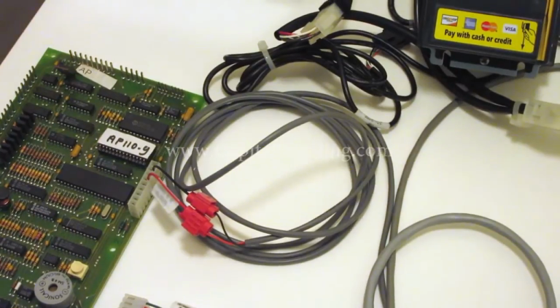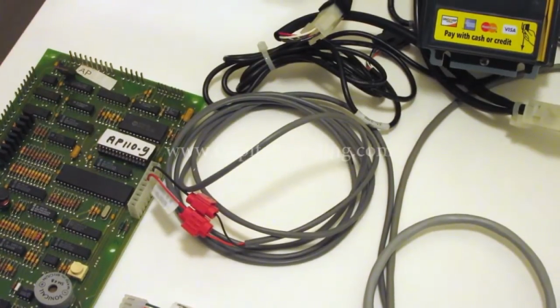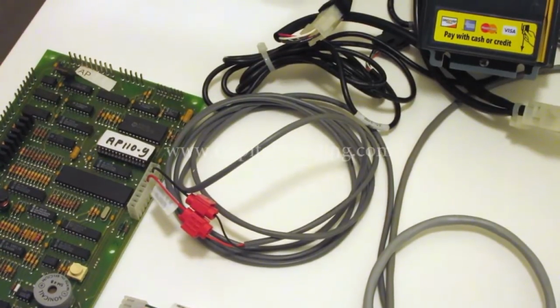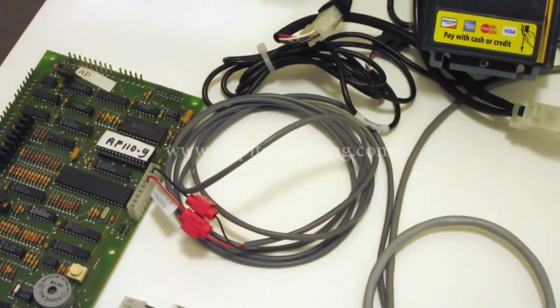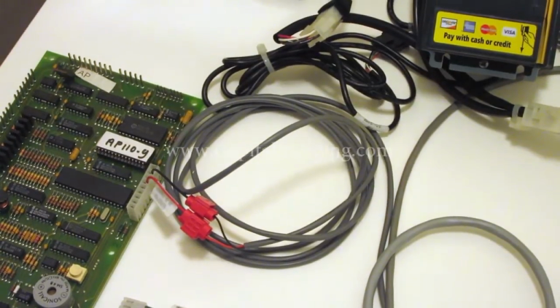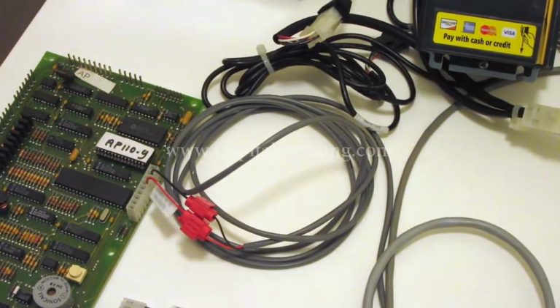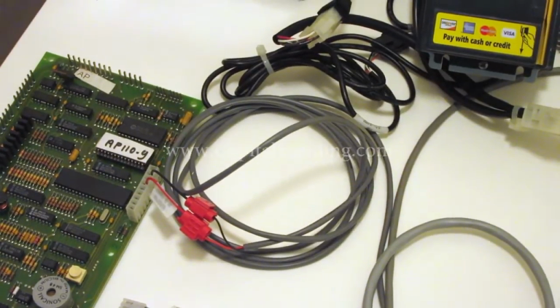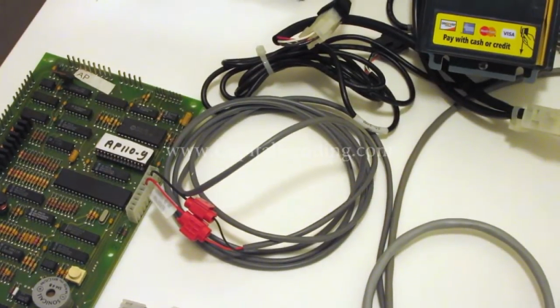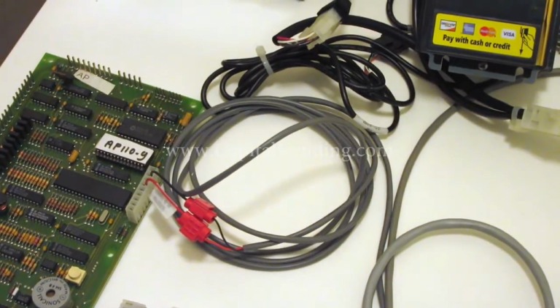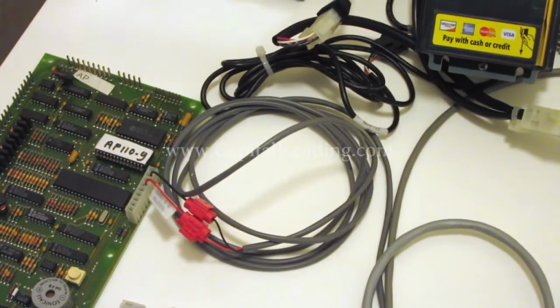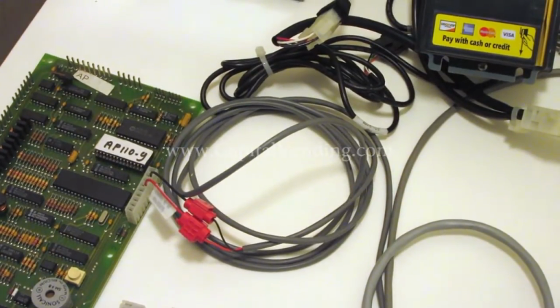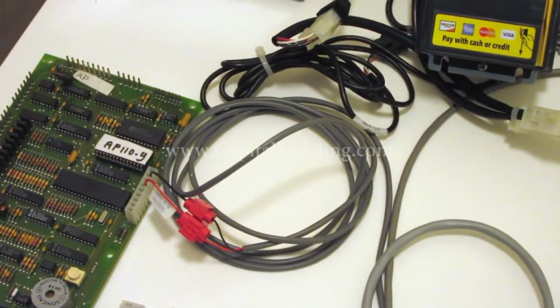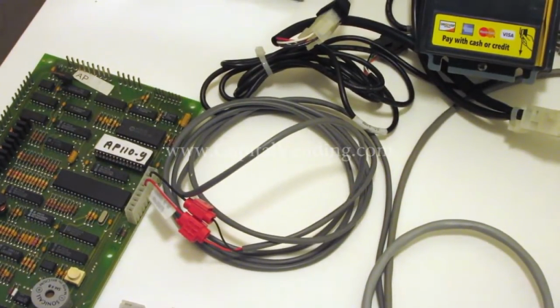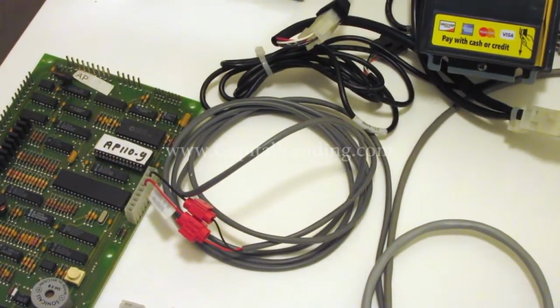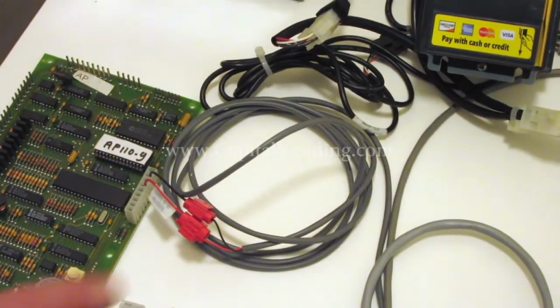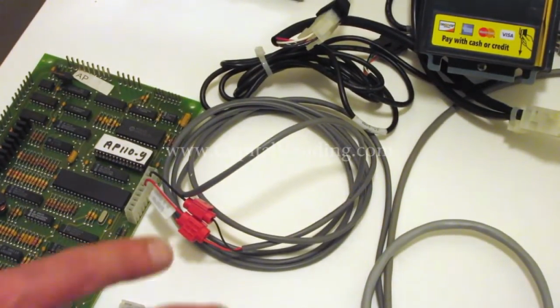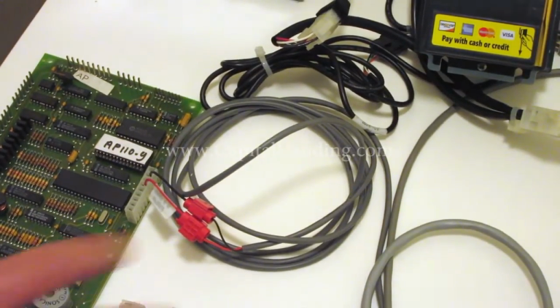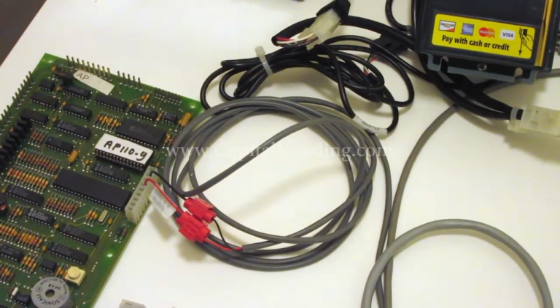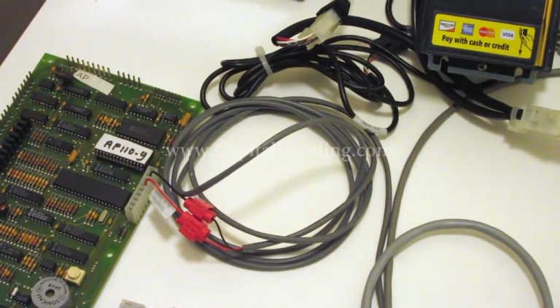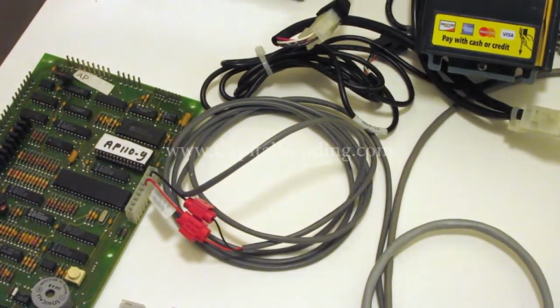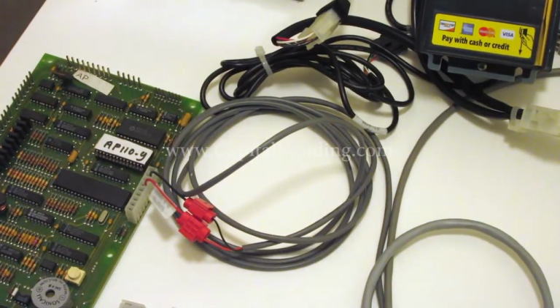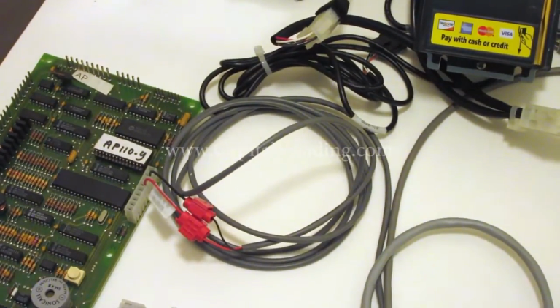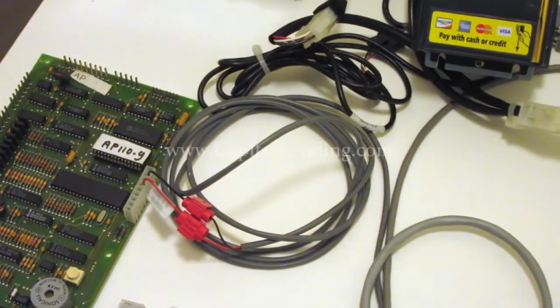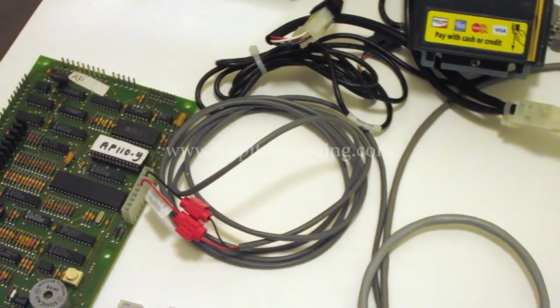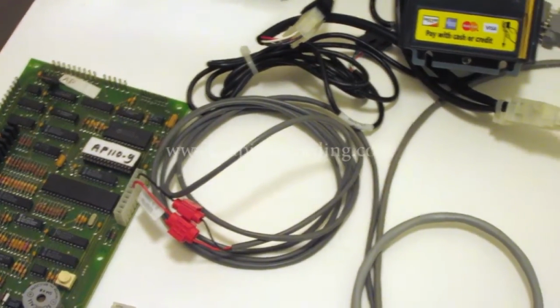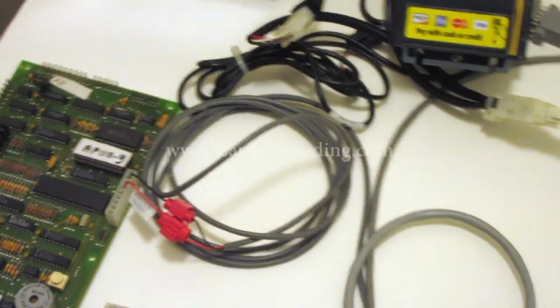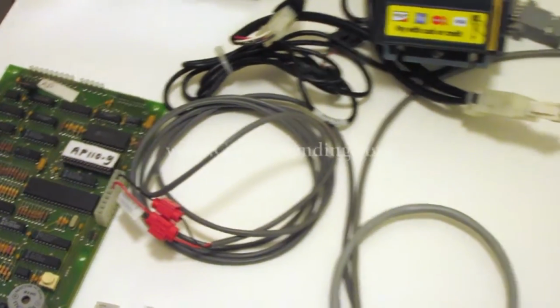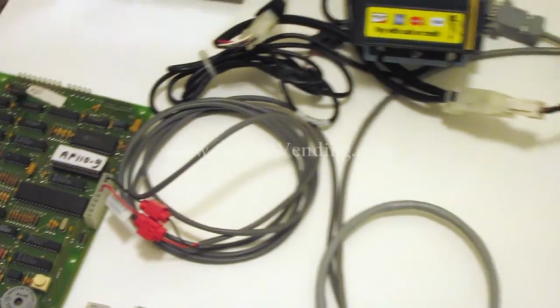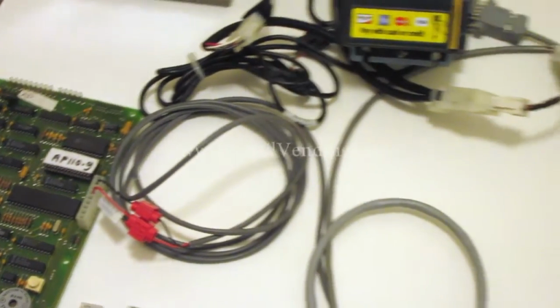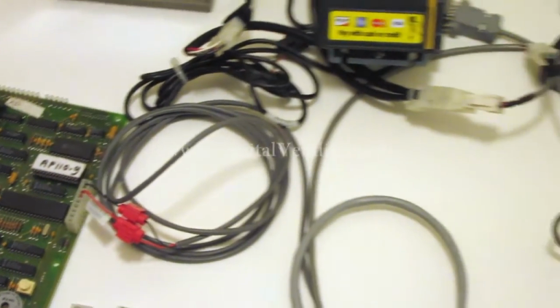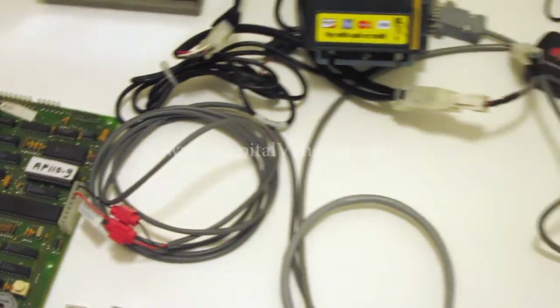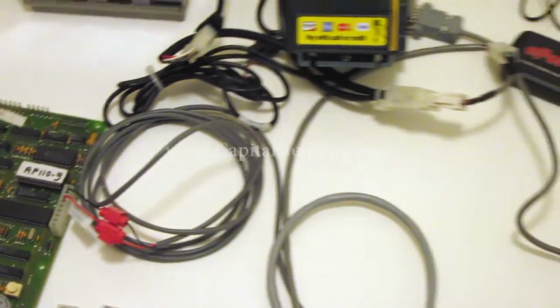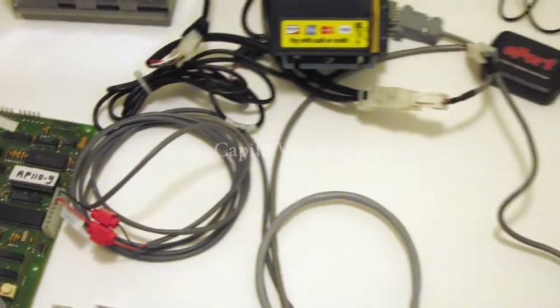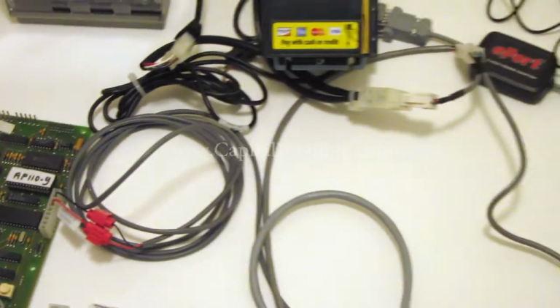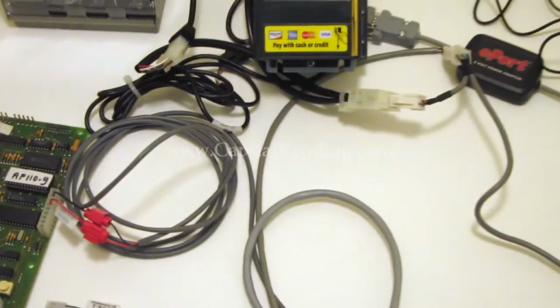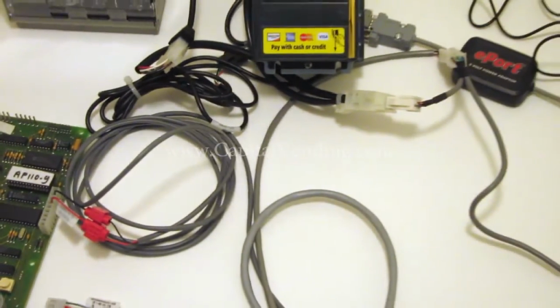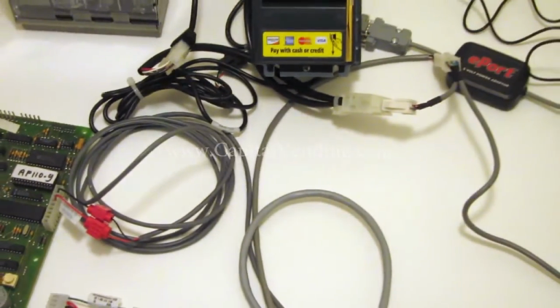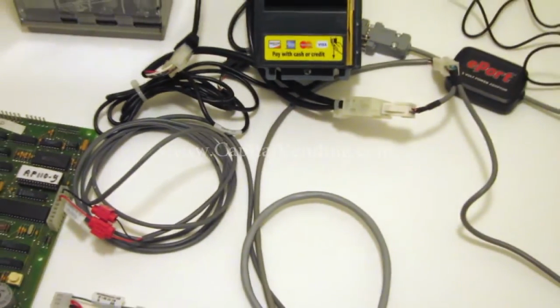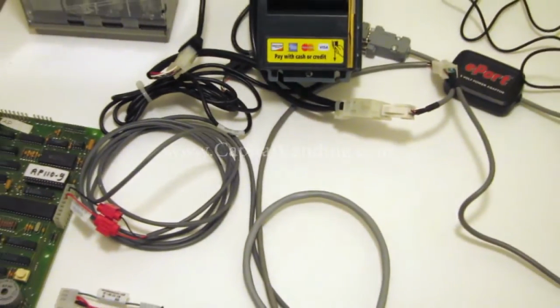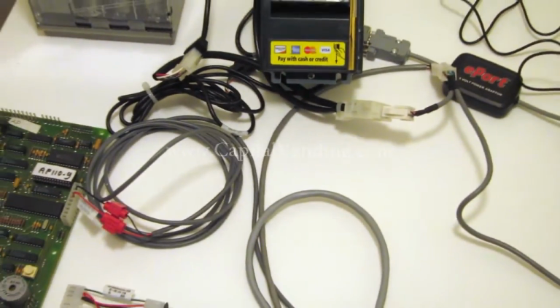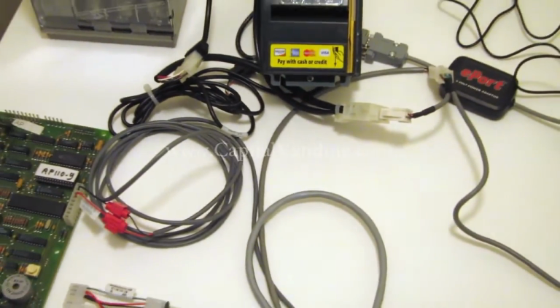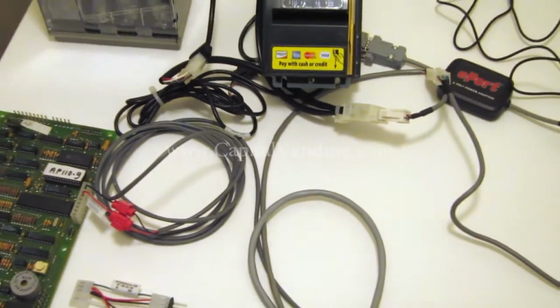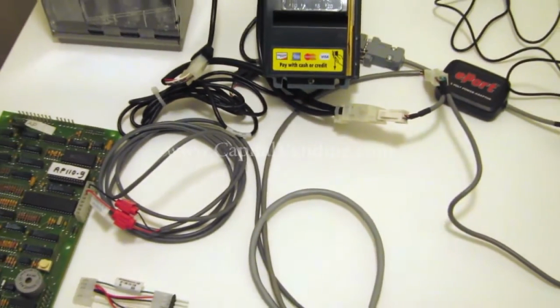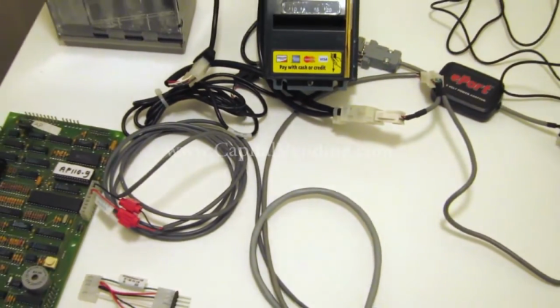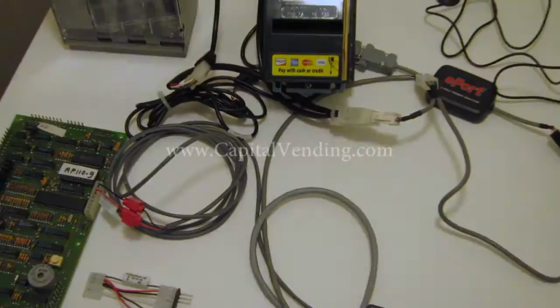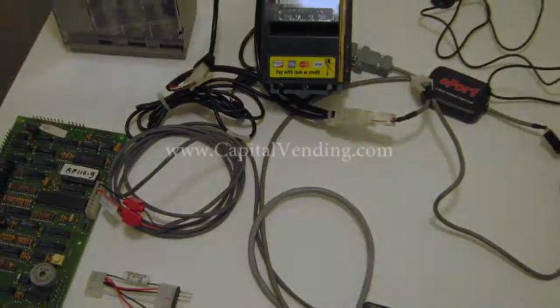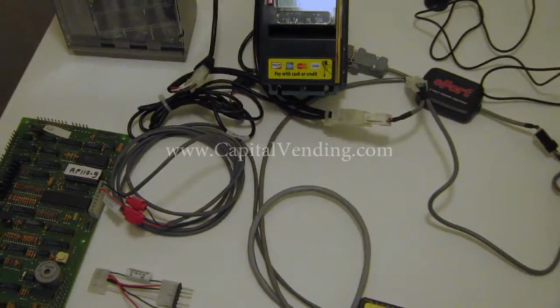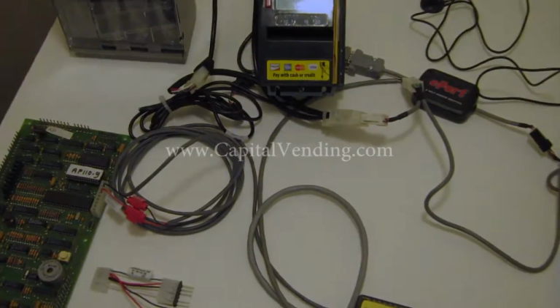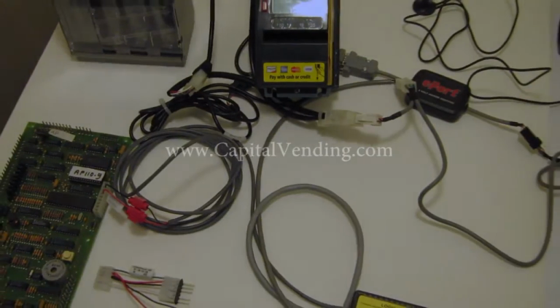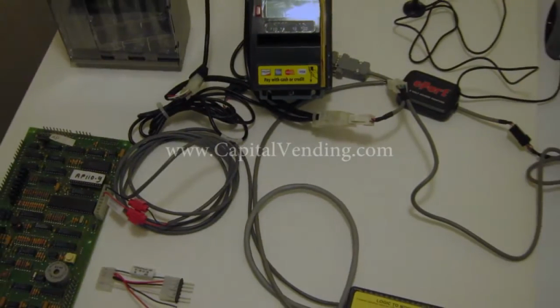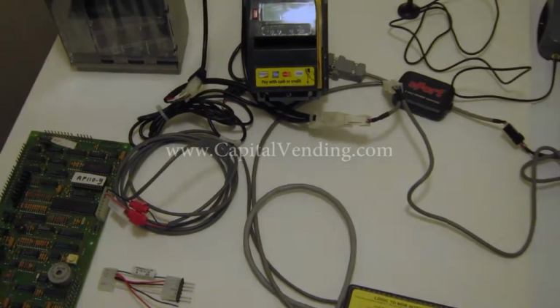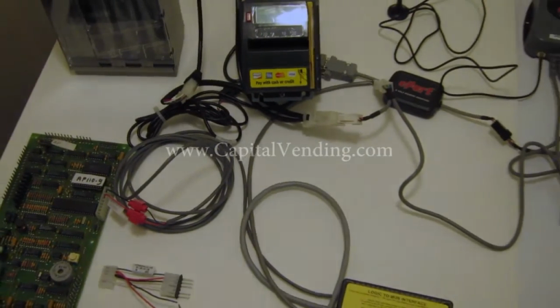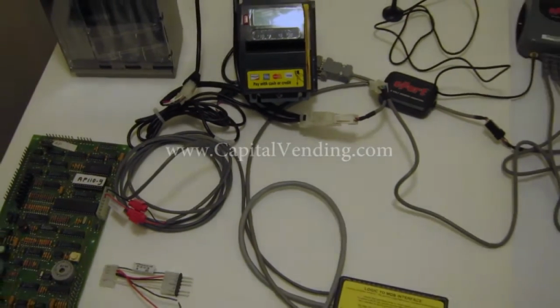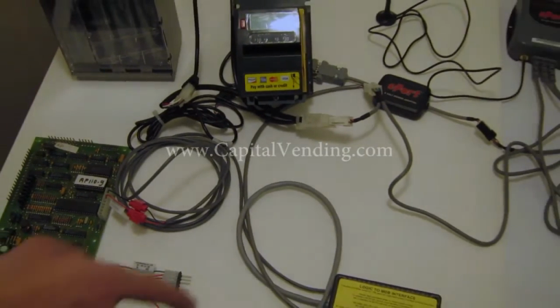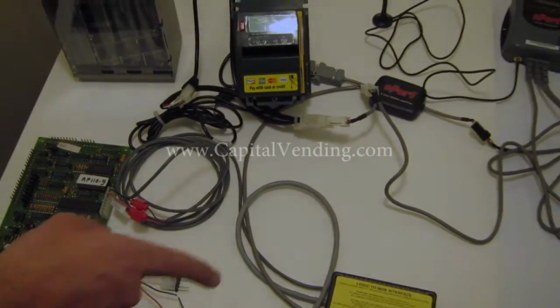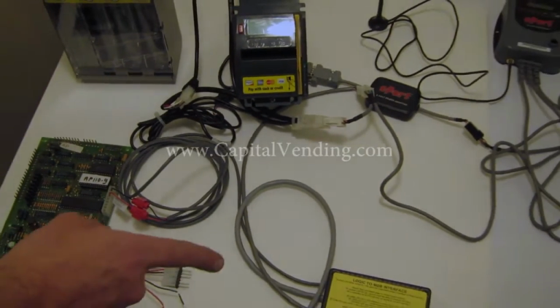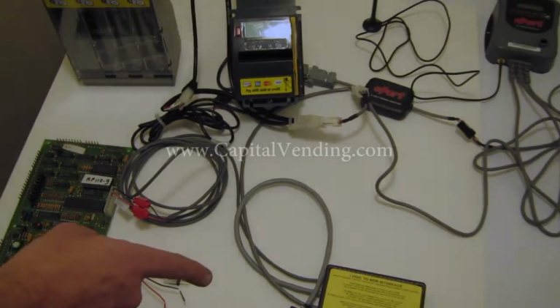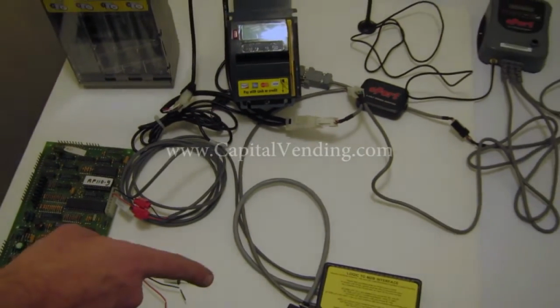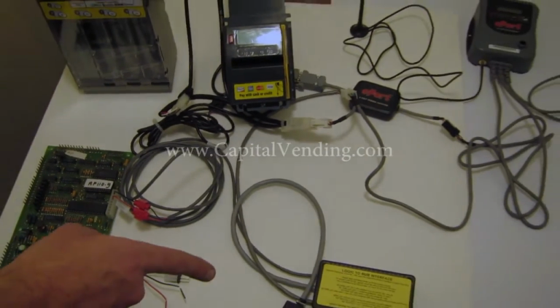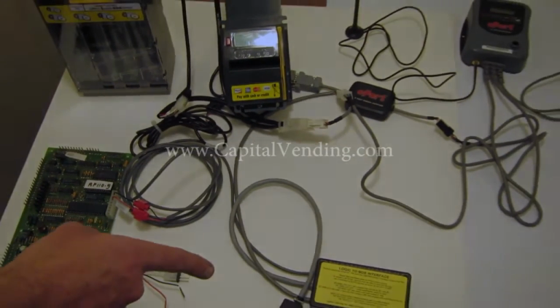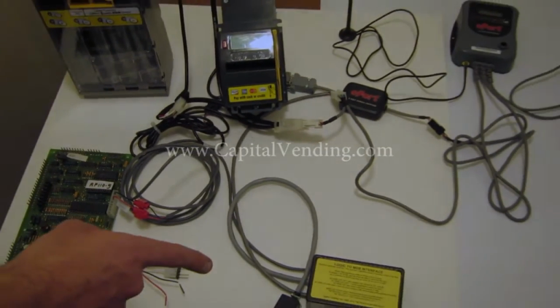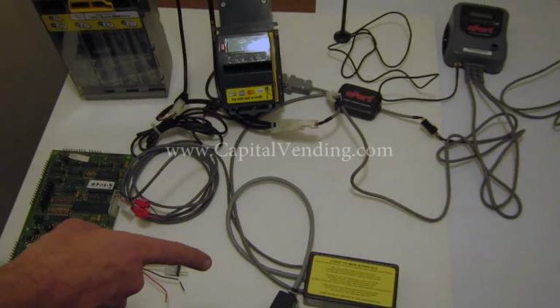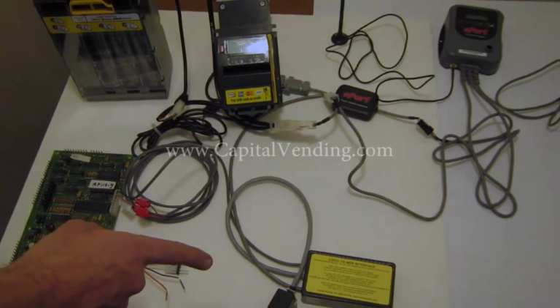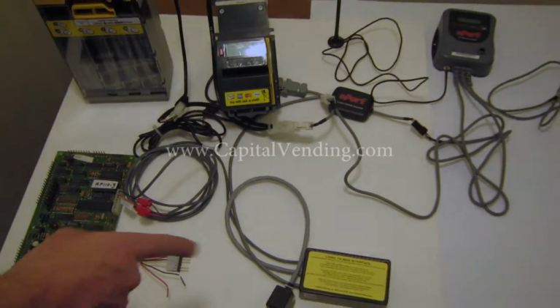With your purchase the instructions are machine specific, so it's very easy to install this kit.